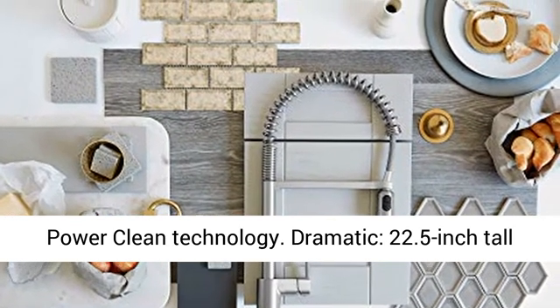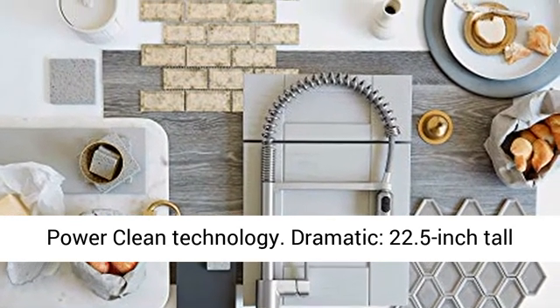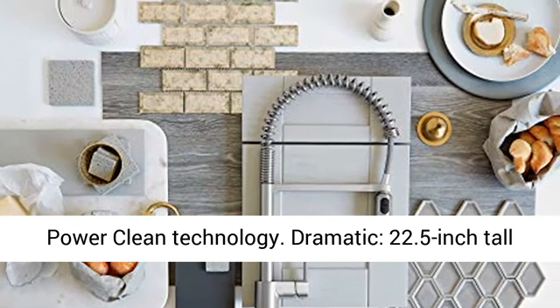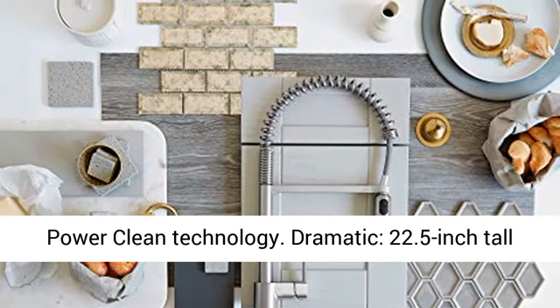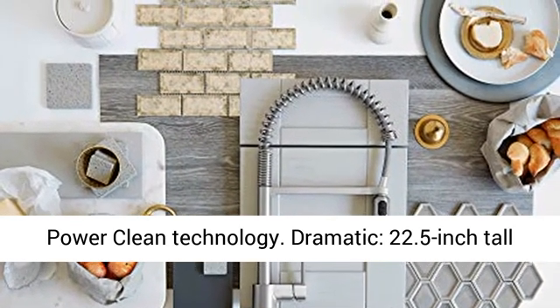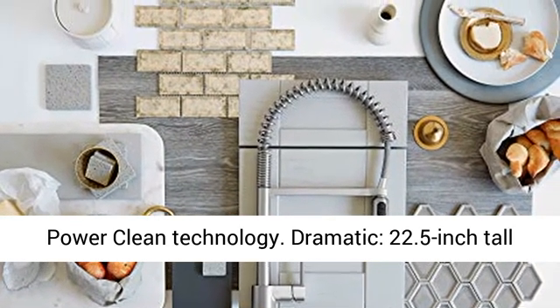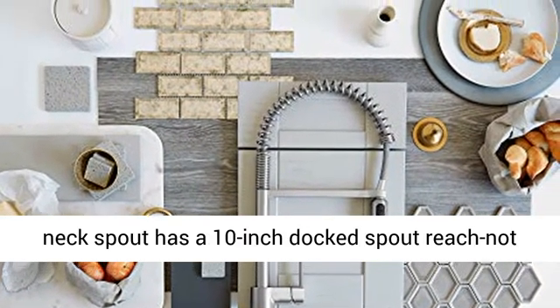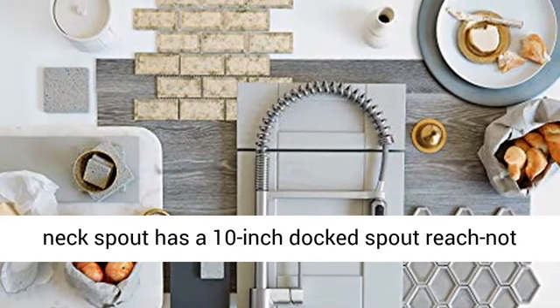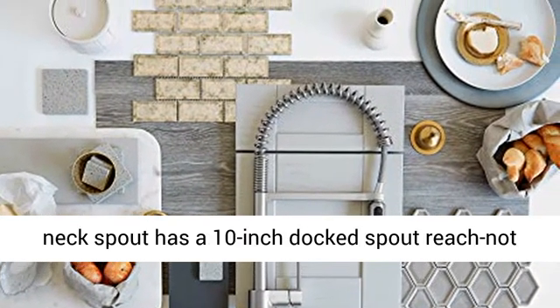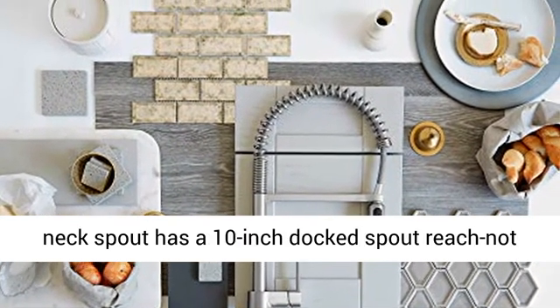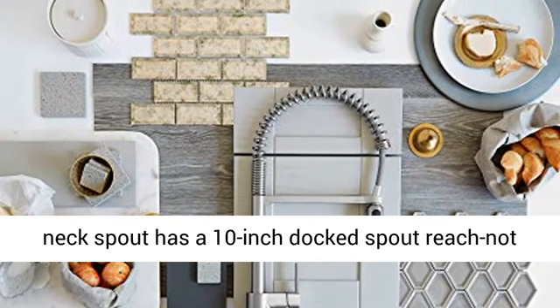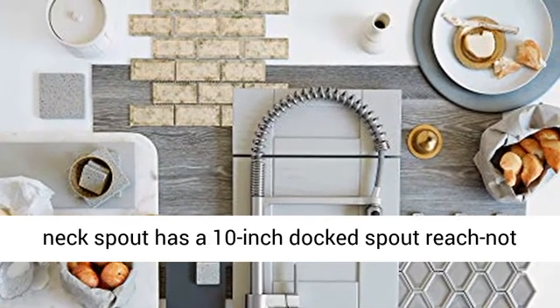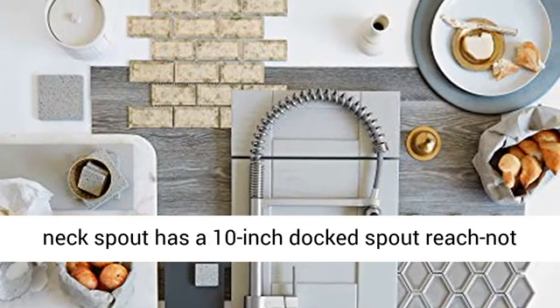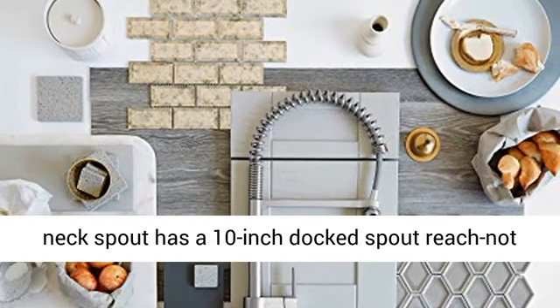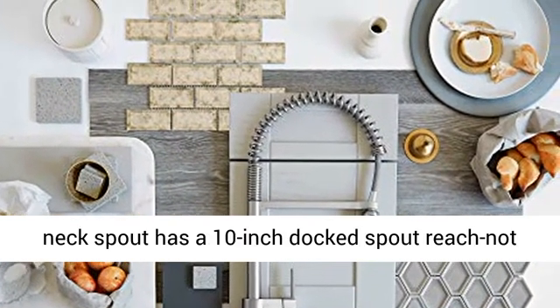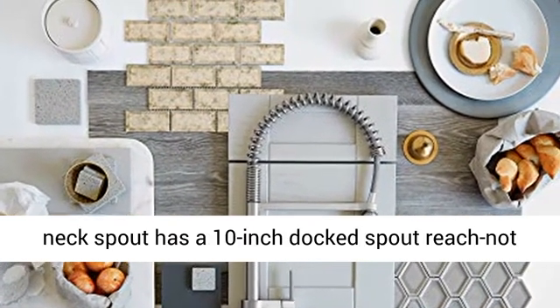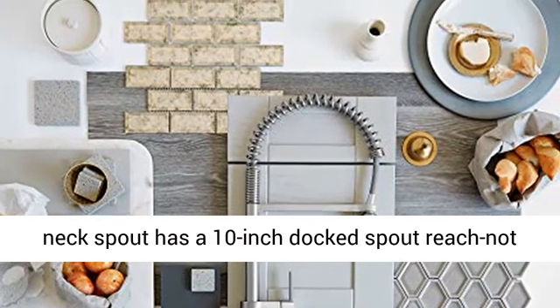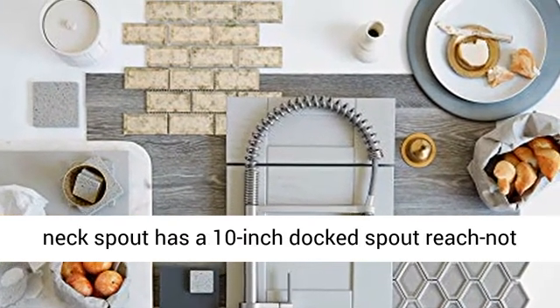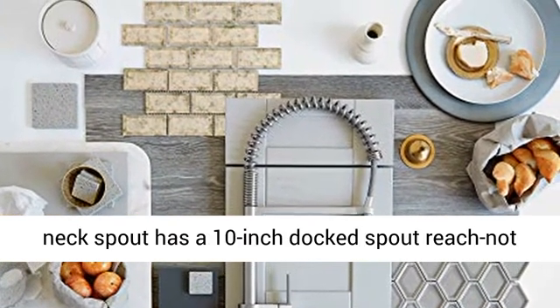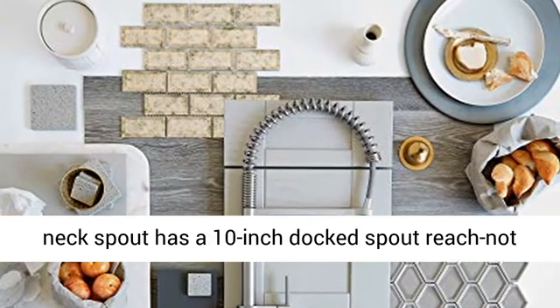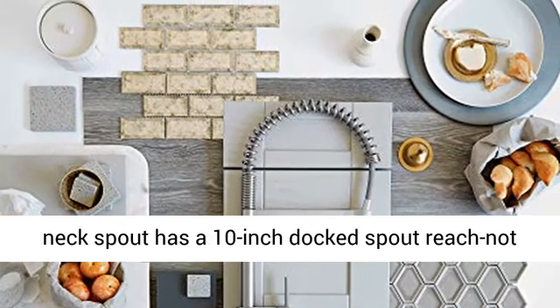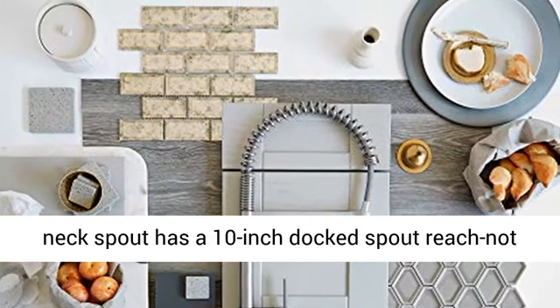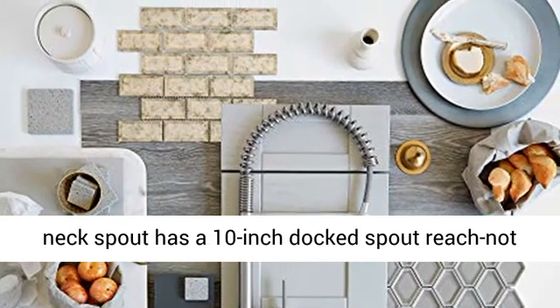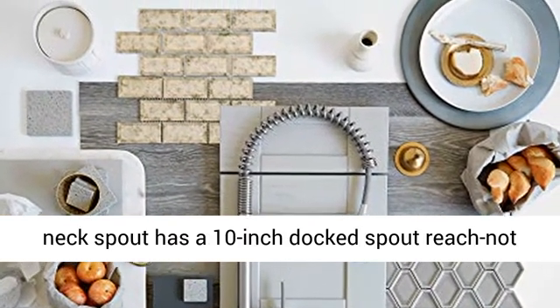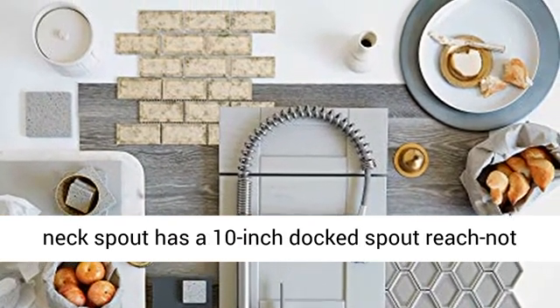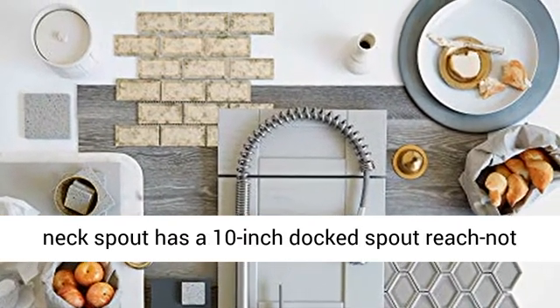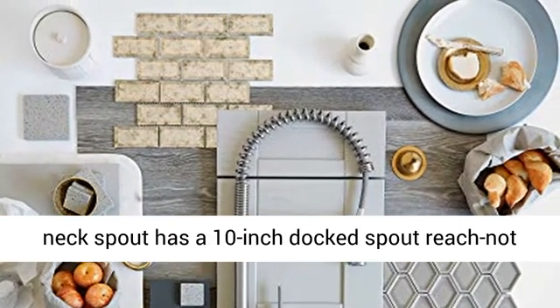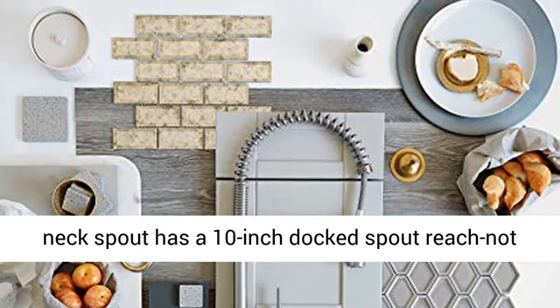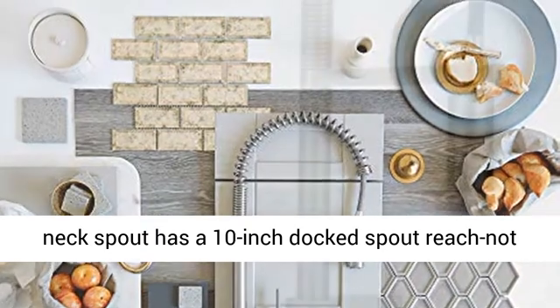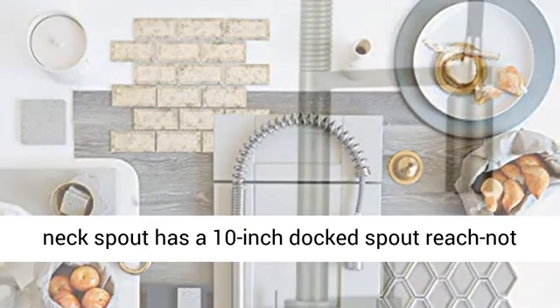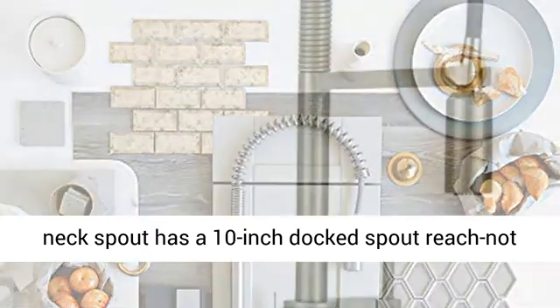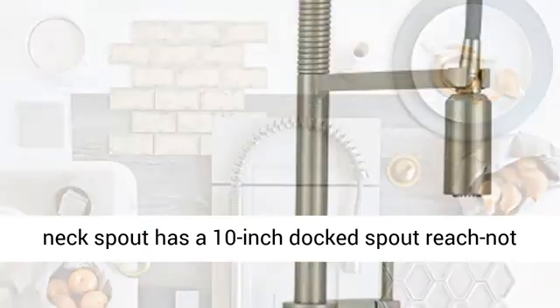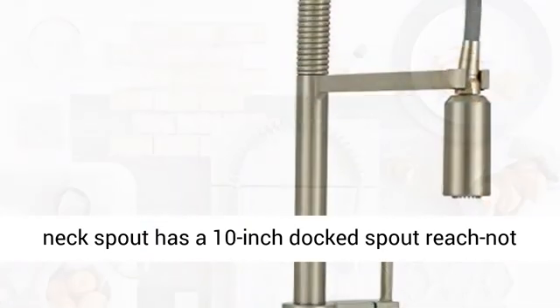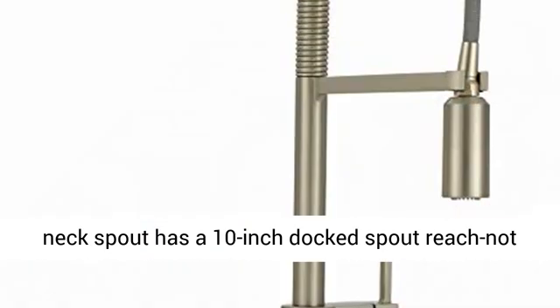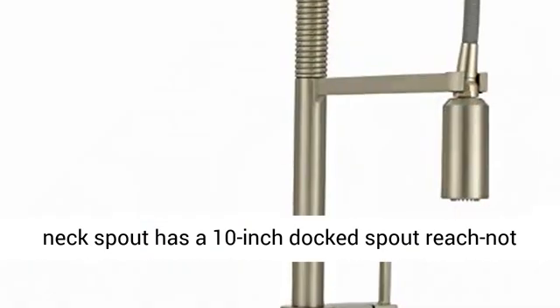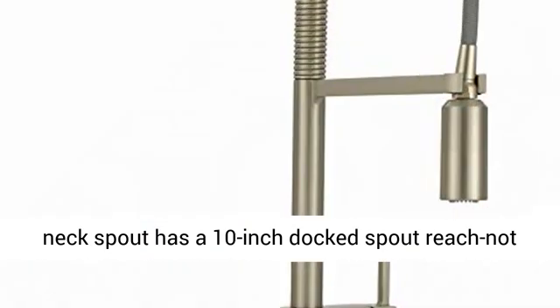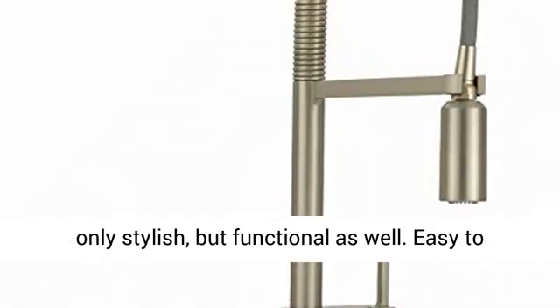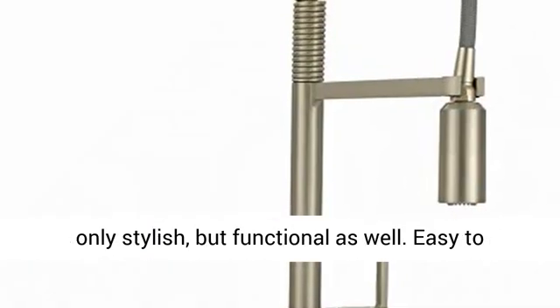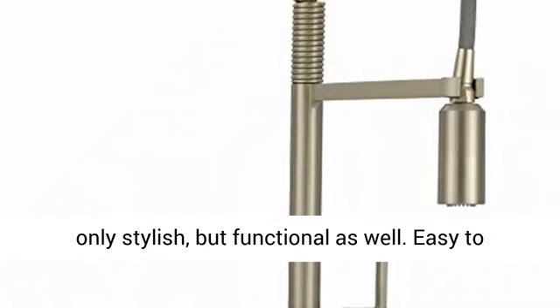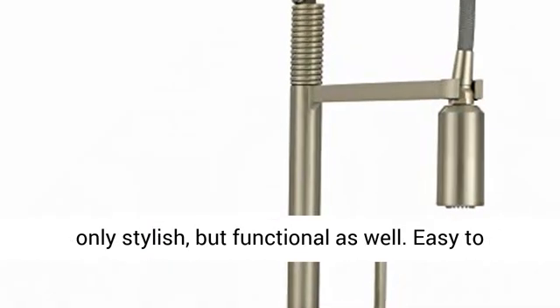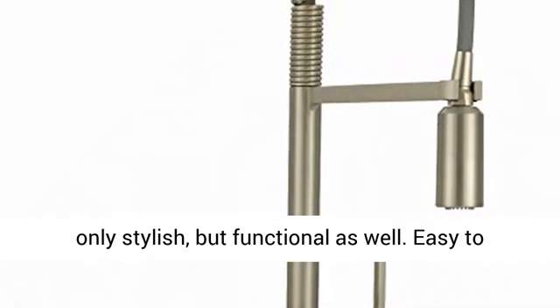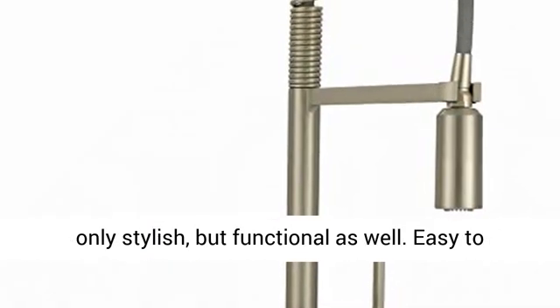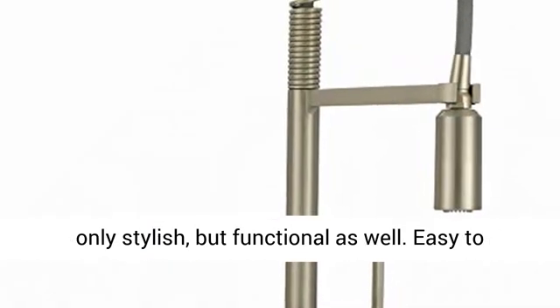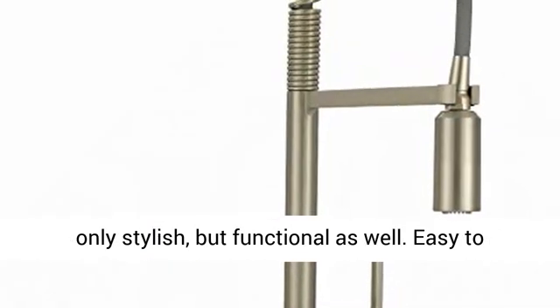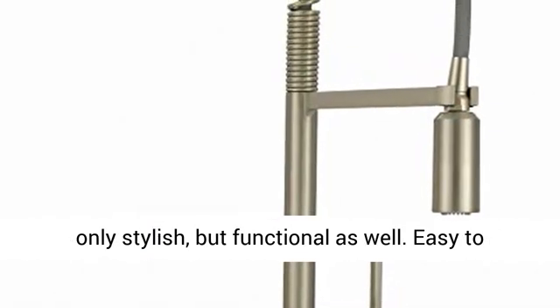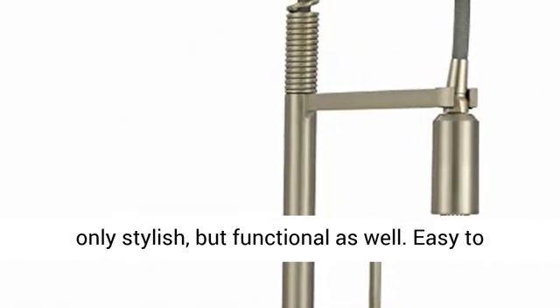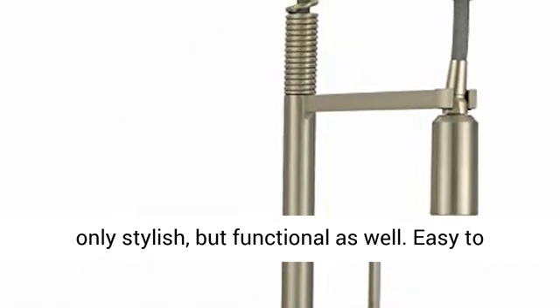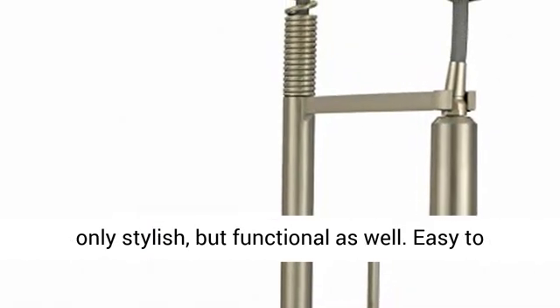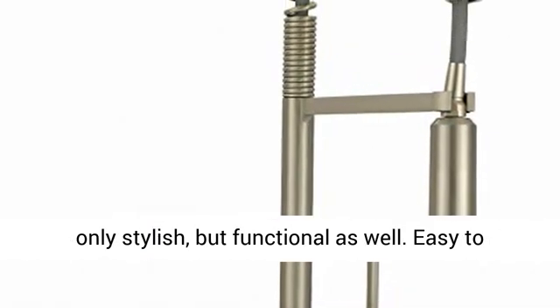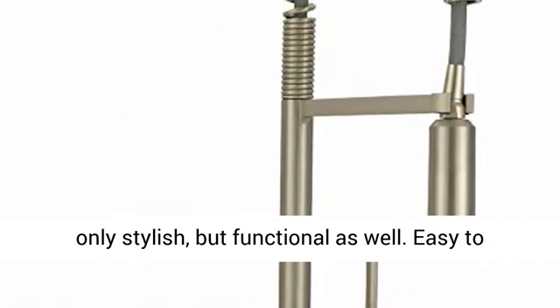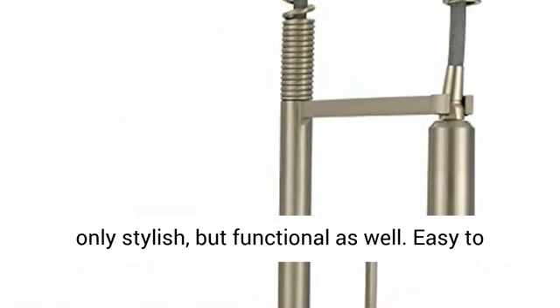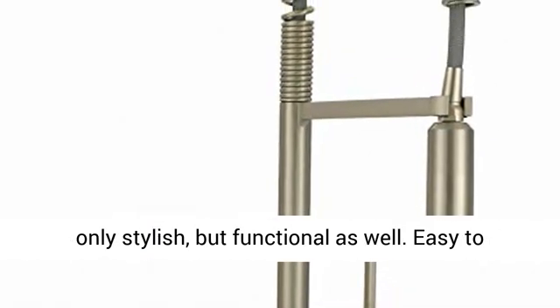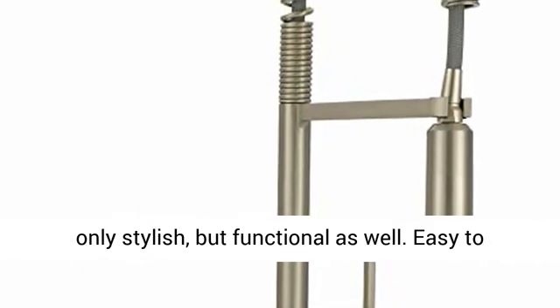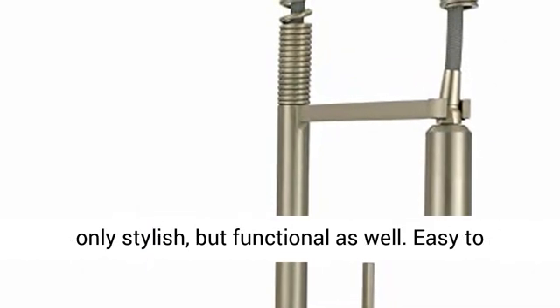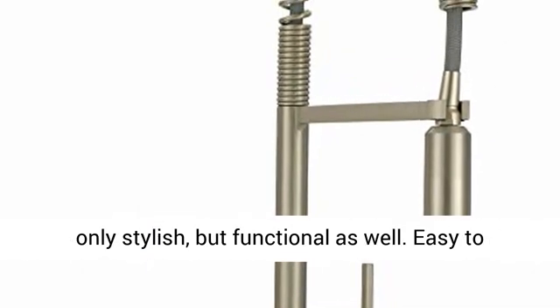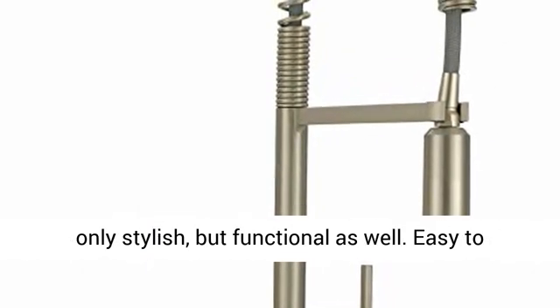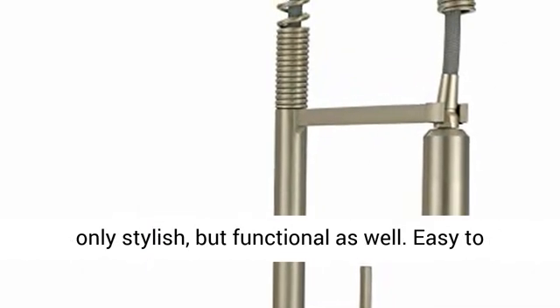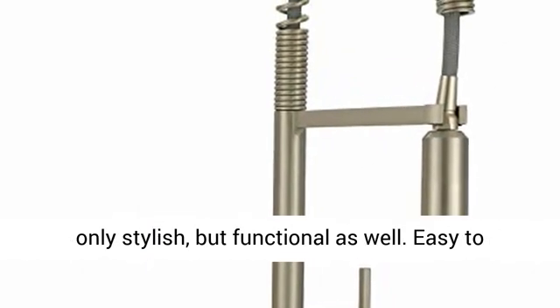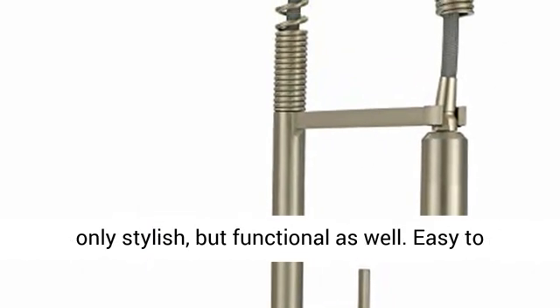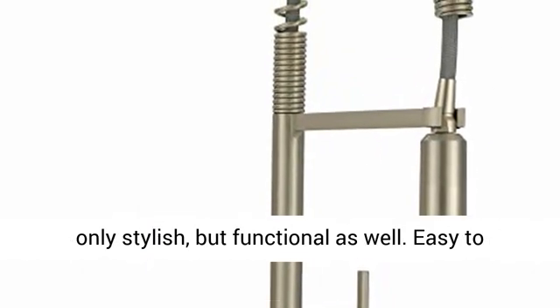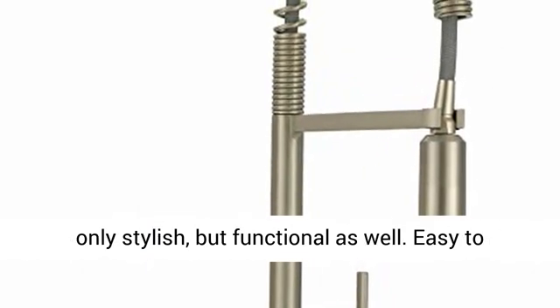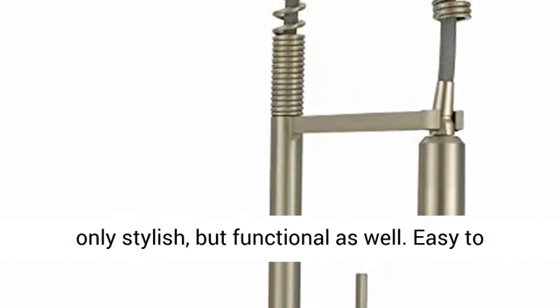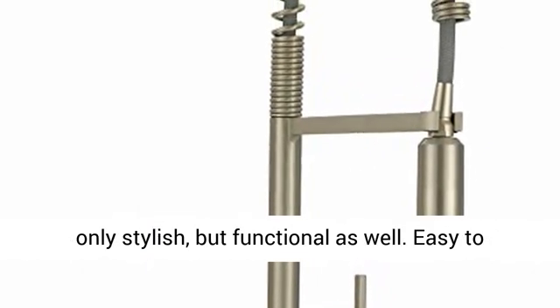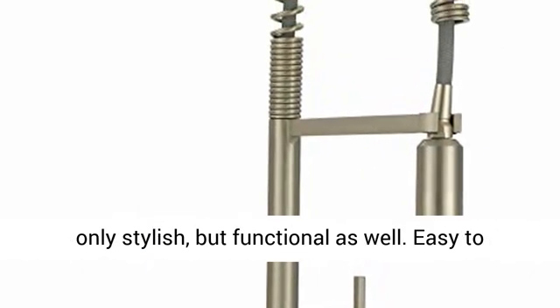The 22.5-inch tall neck spout has a 10-inch docked spout reach — not only stylish, but functional as well.